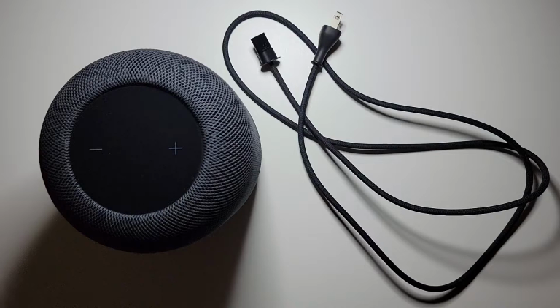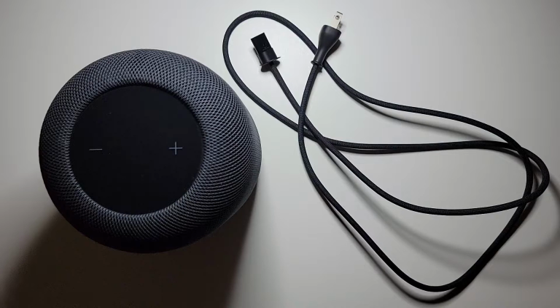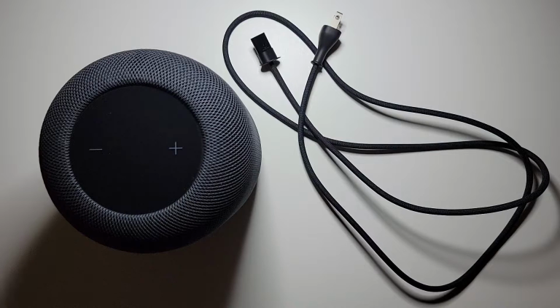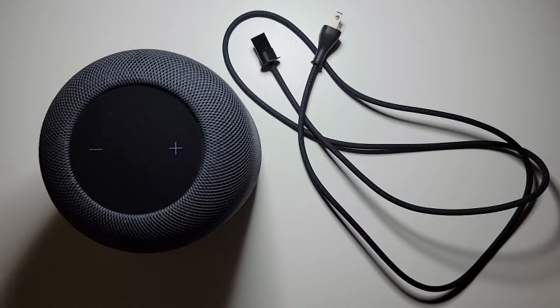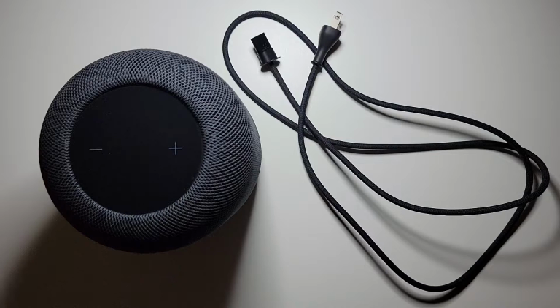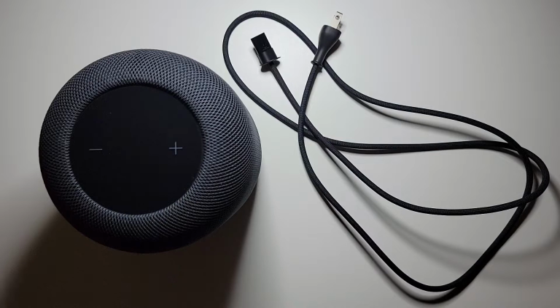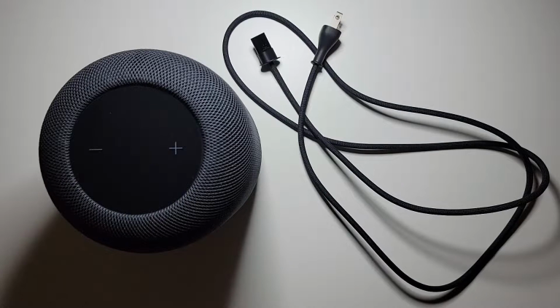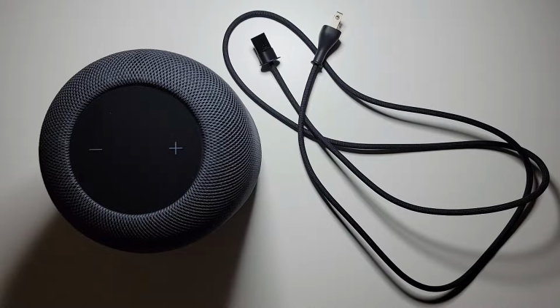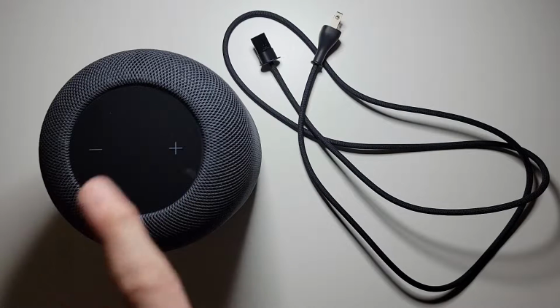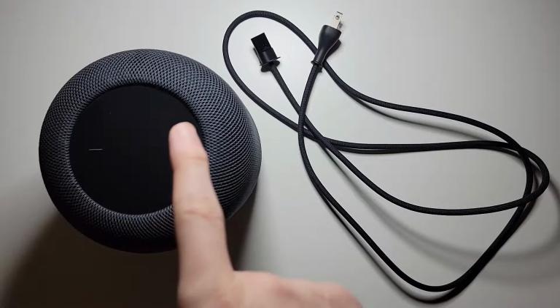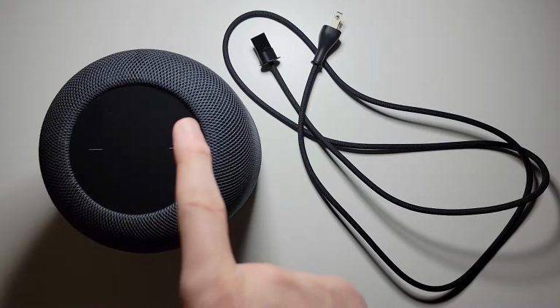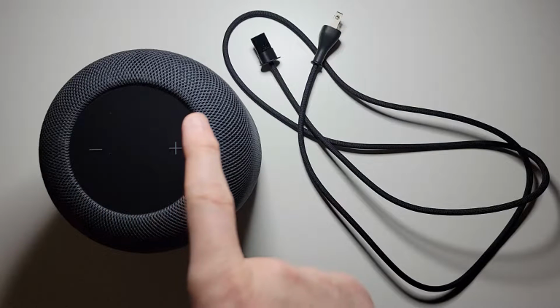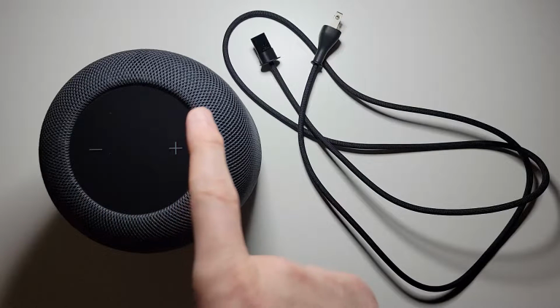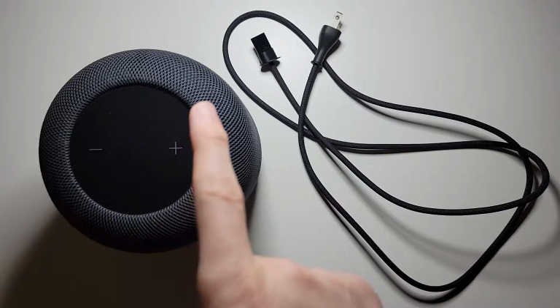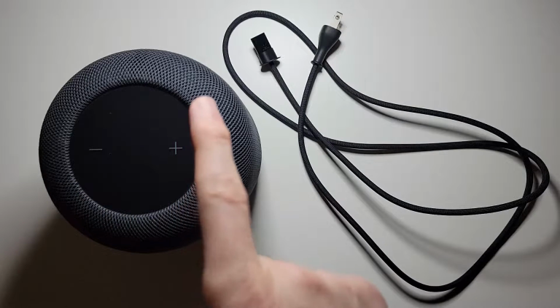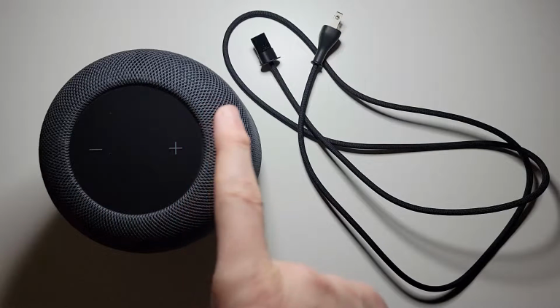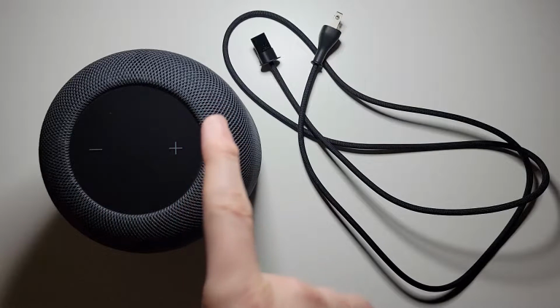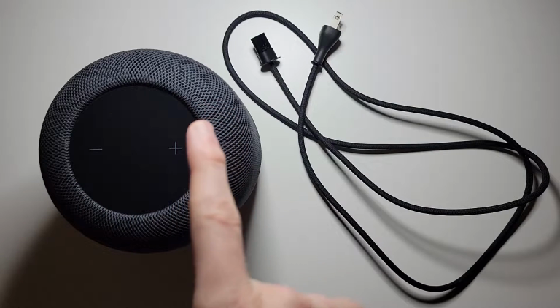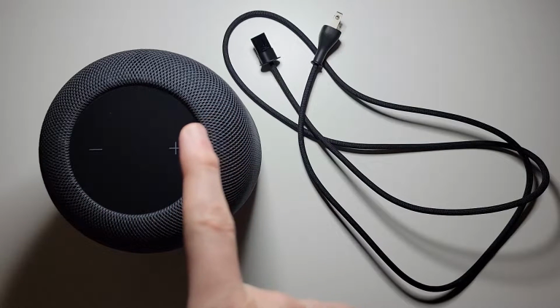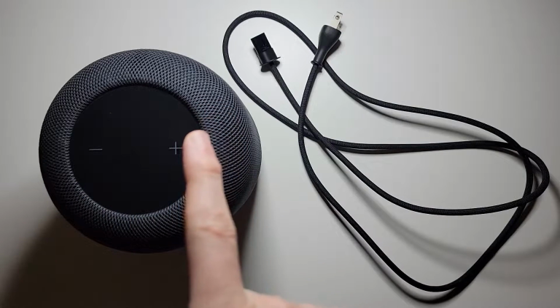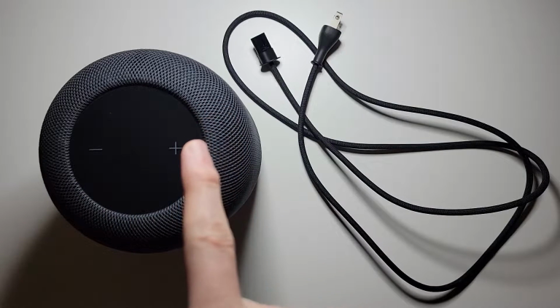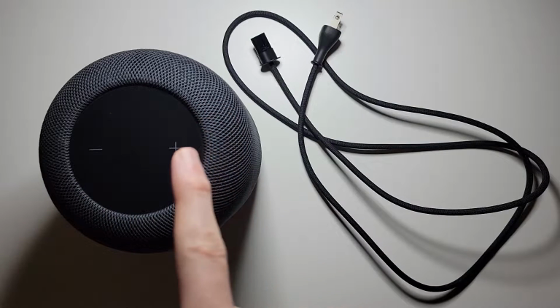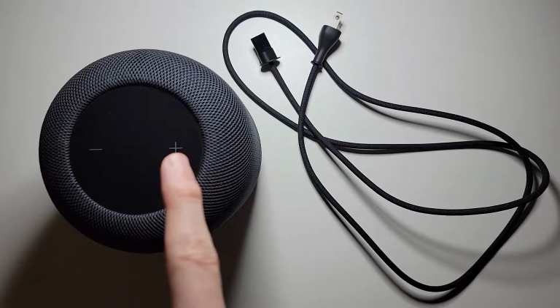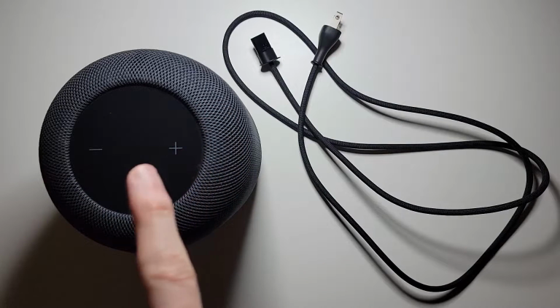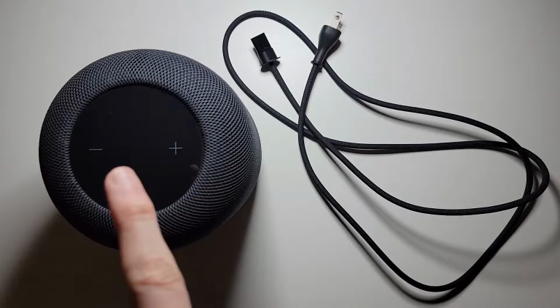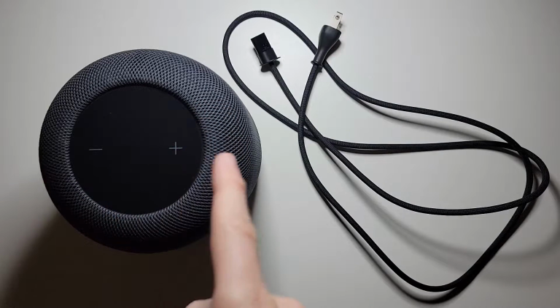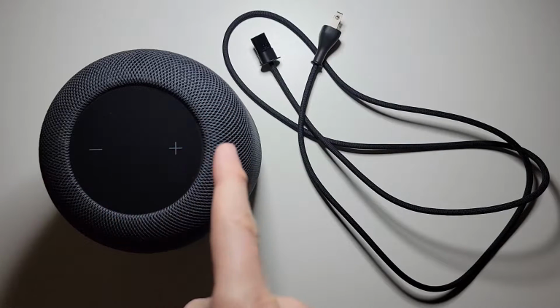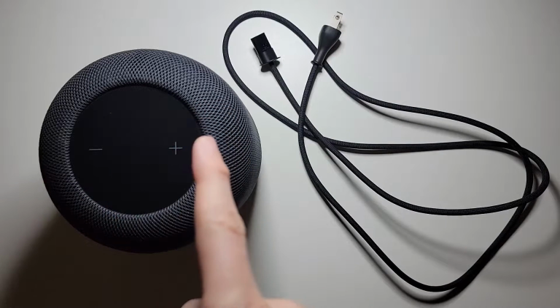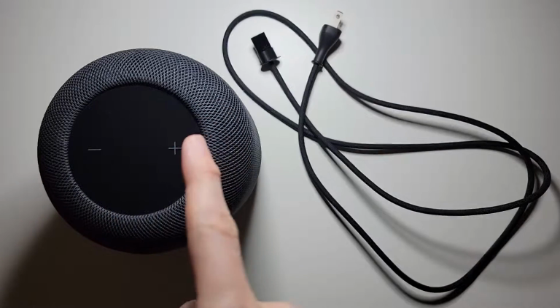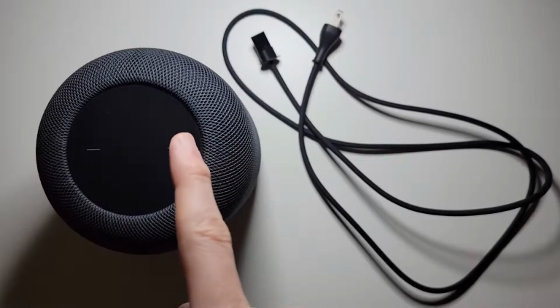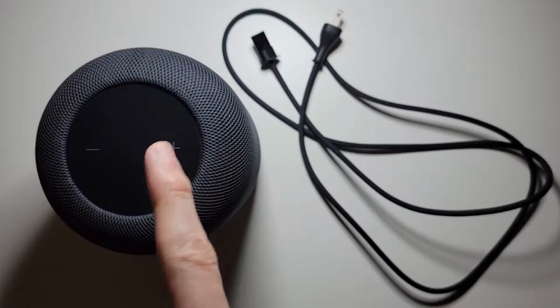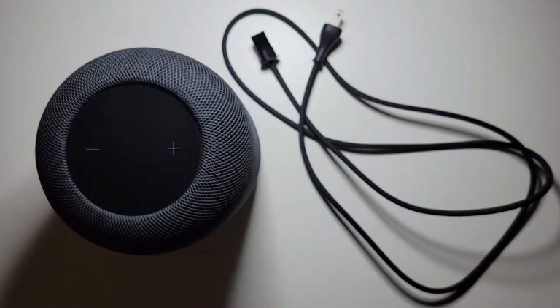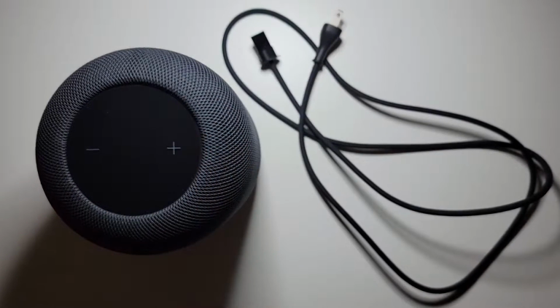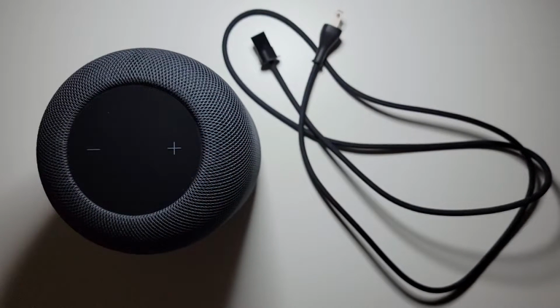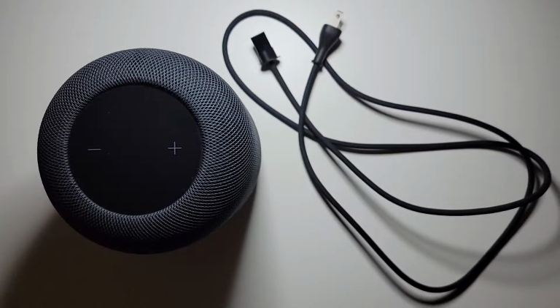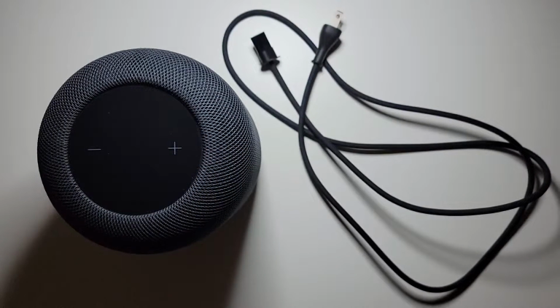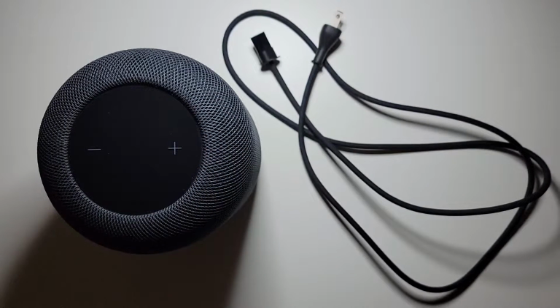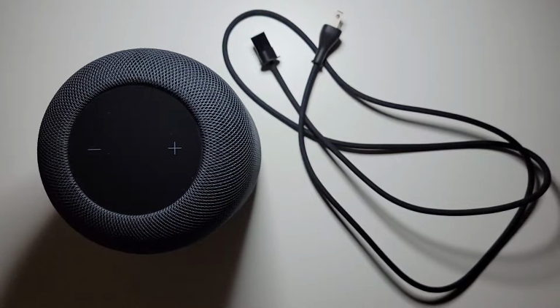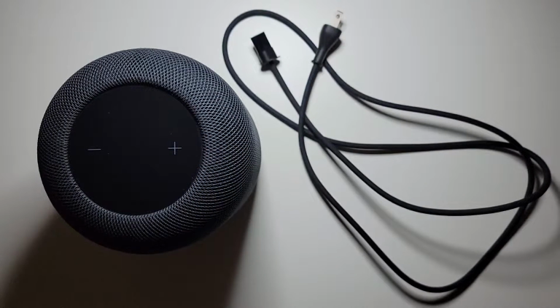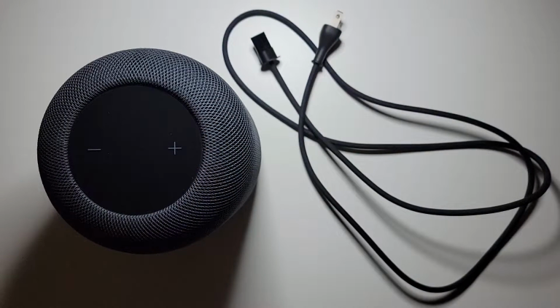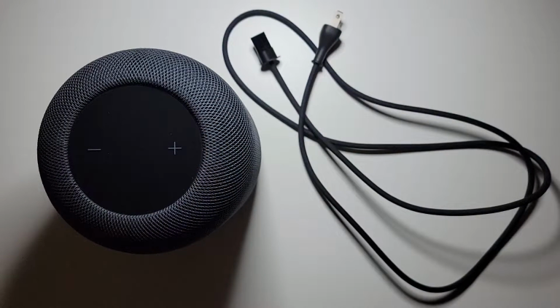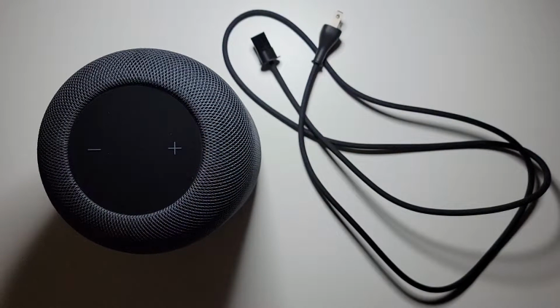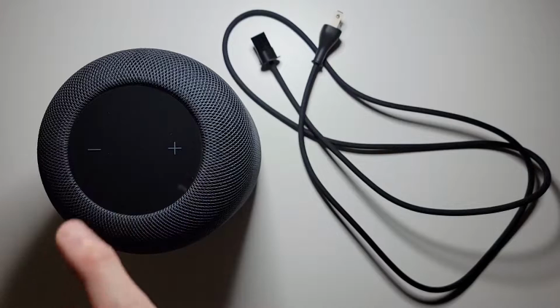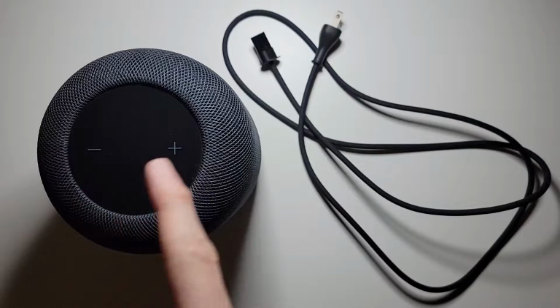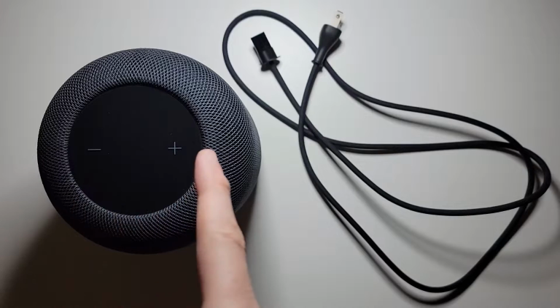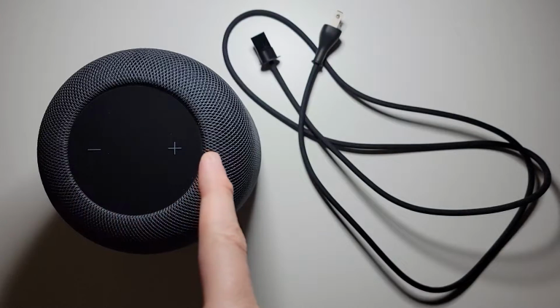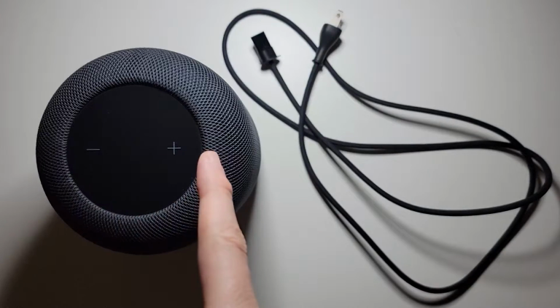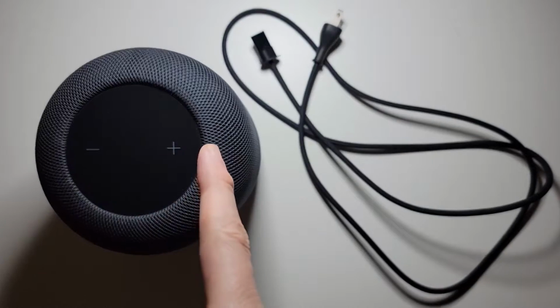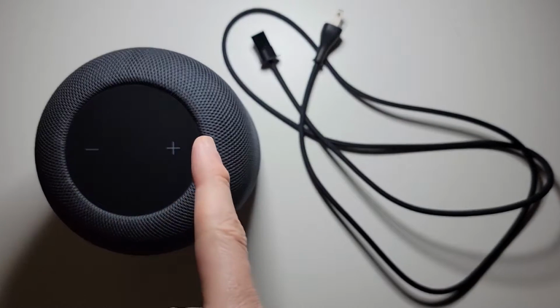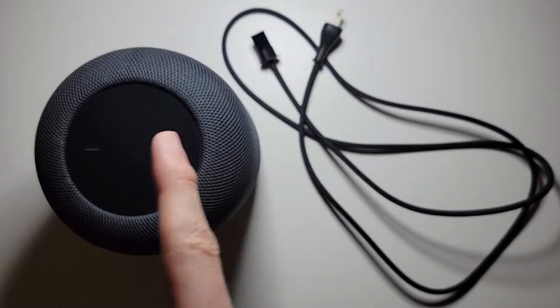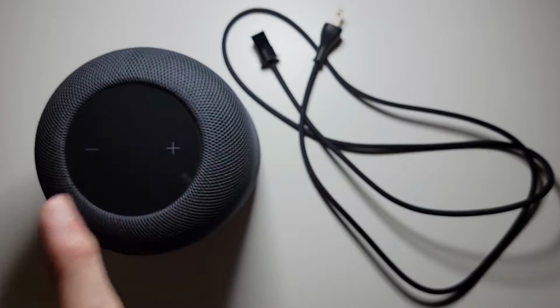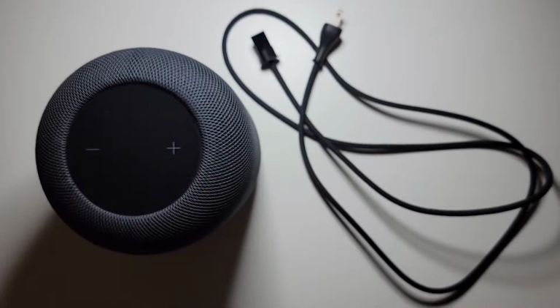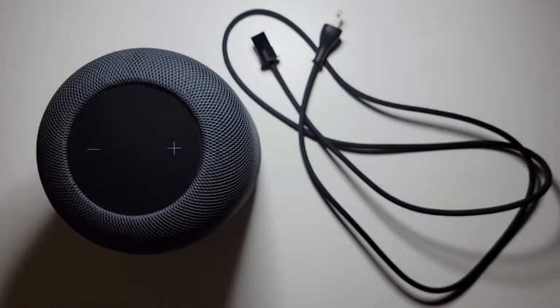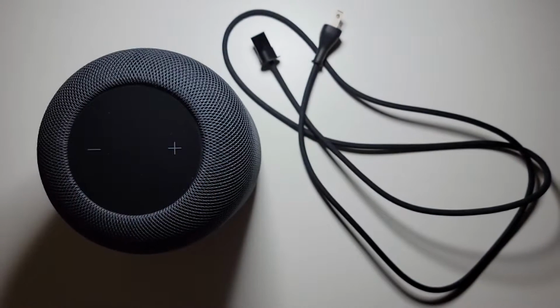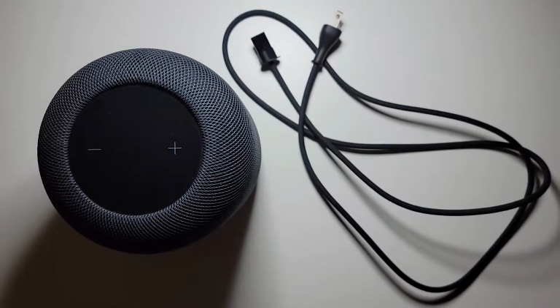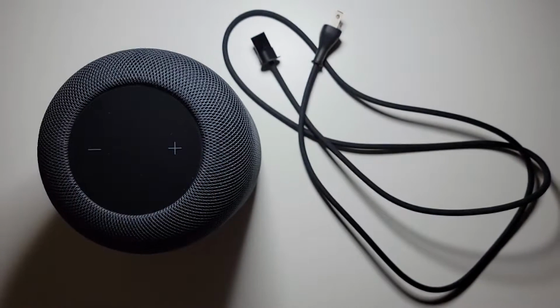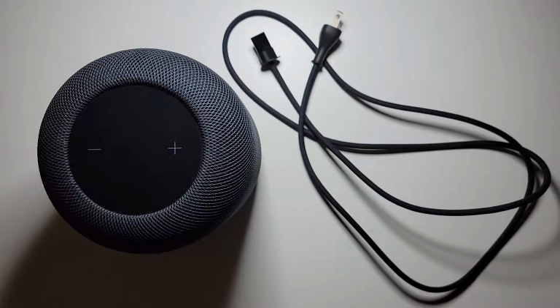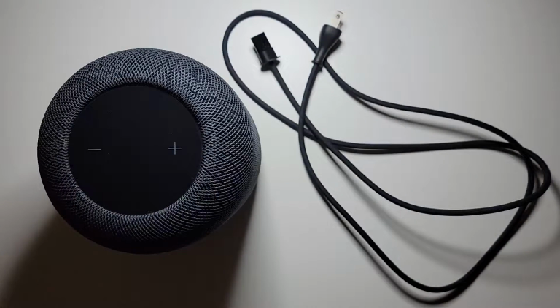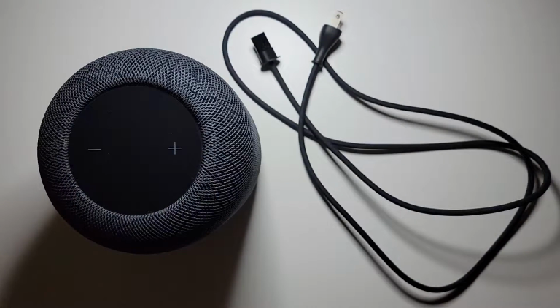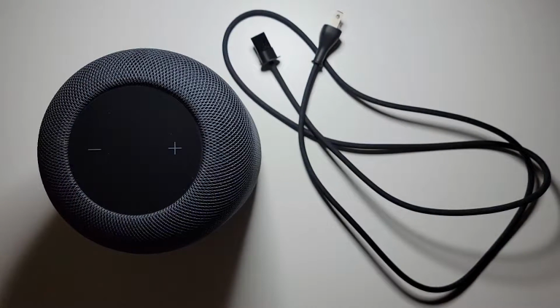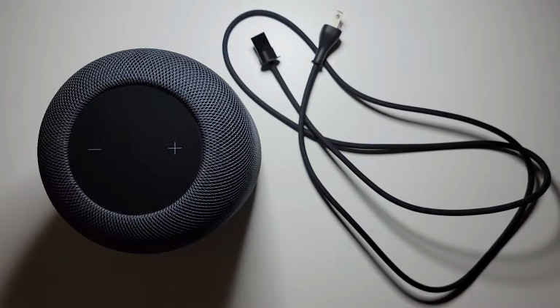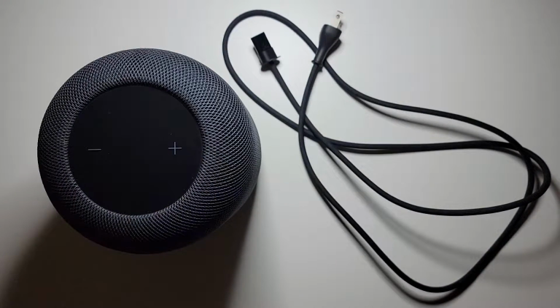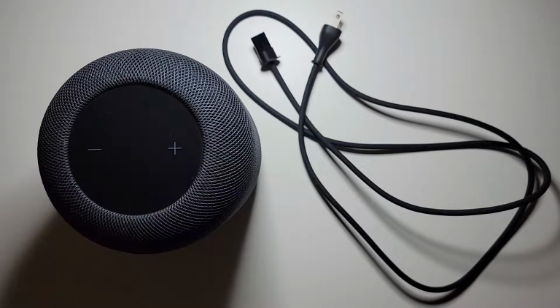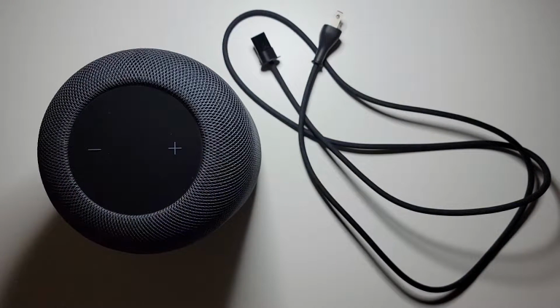Alright guys, so I'm going to show you how to set up and connect through Apple HomePod. Now I have the second gen, but this also works for the first gen.